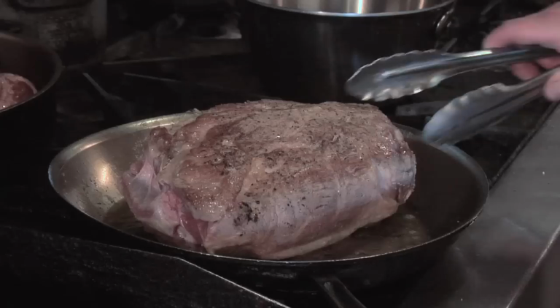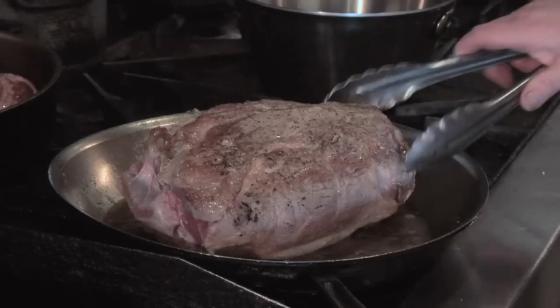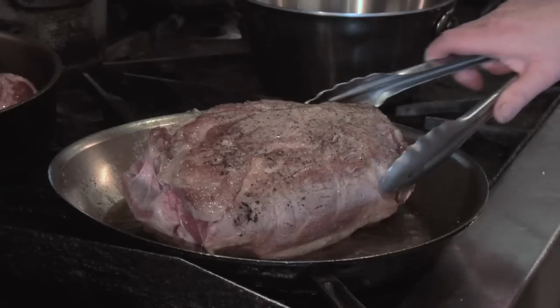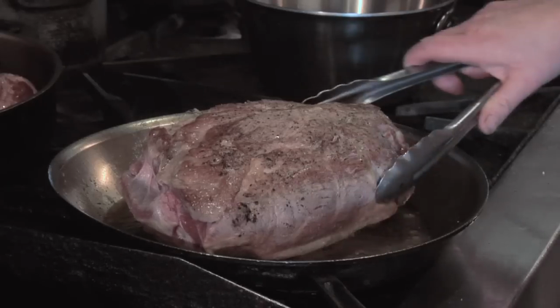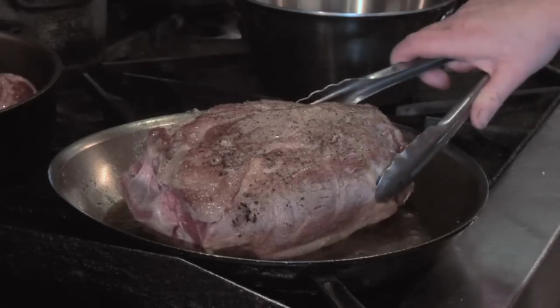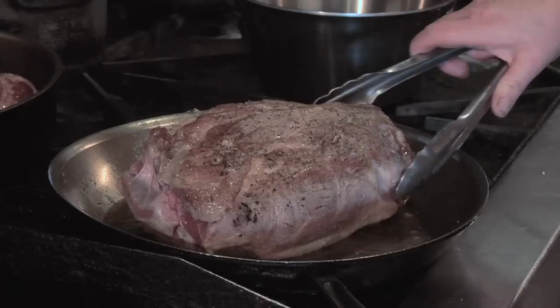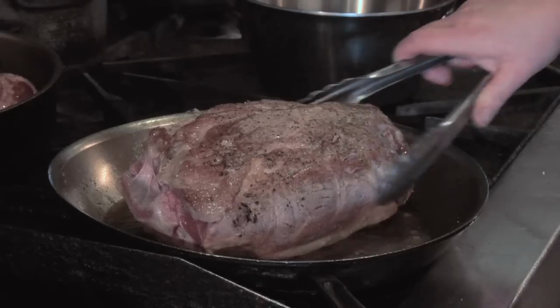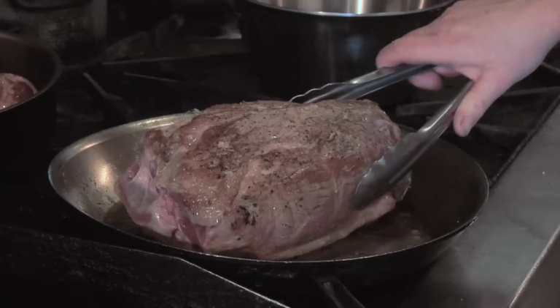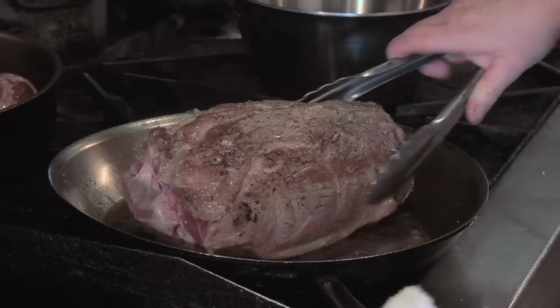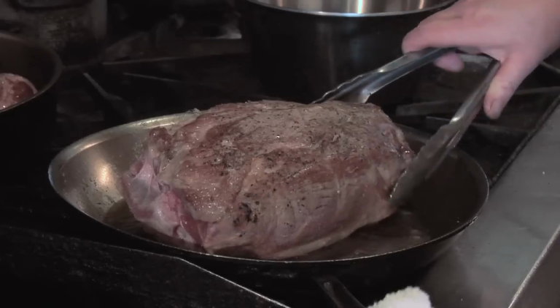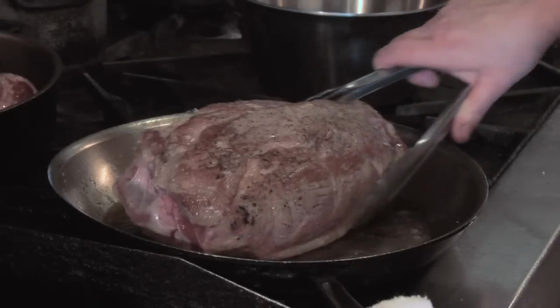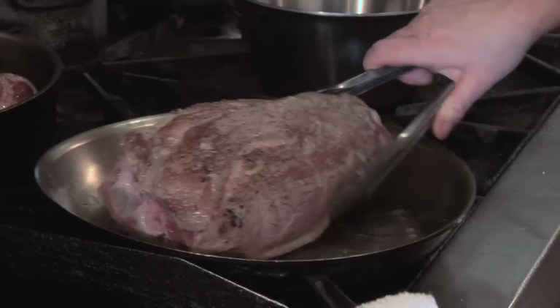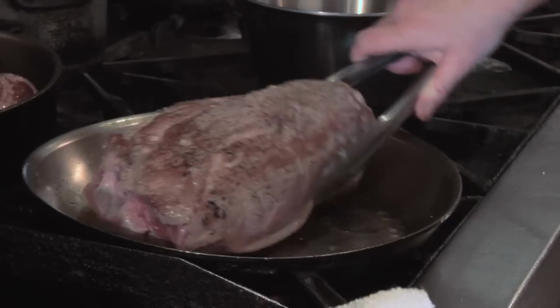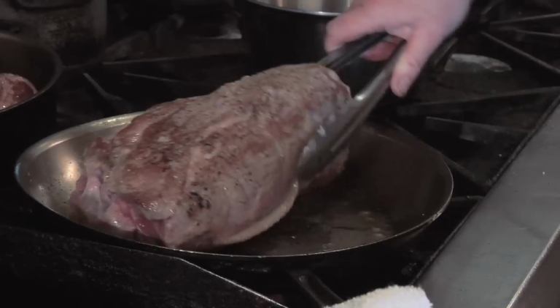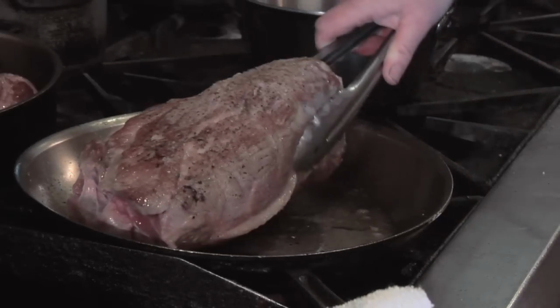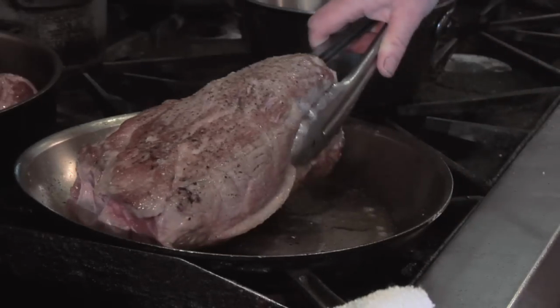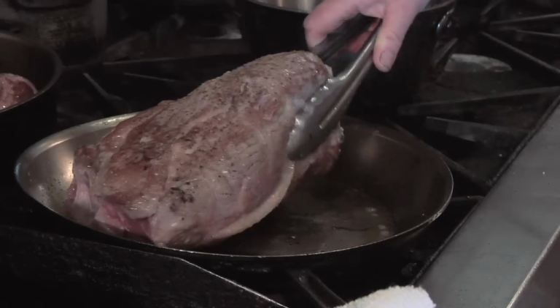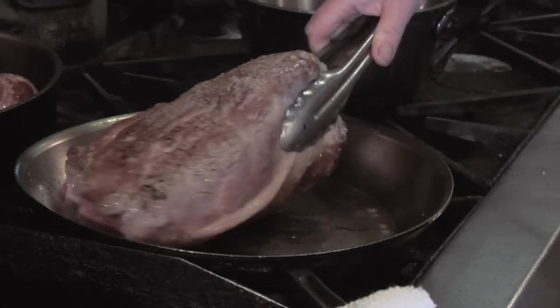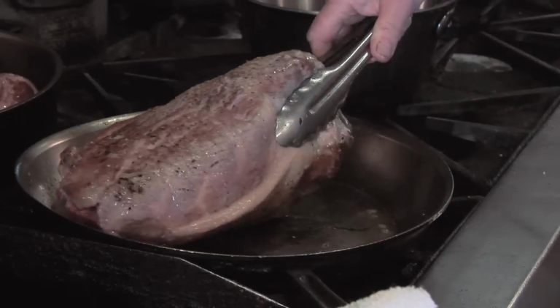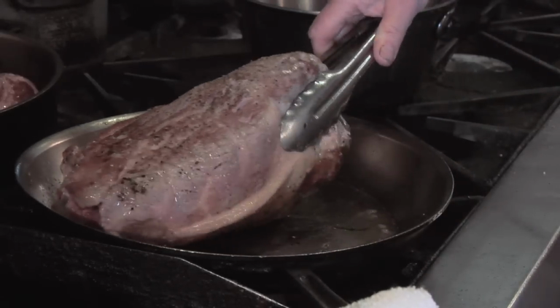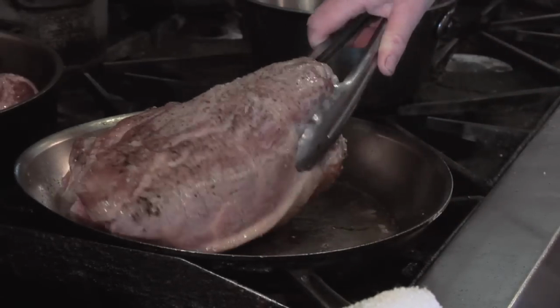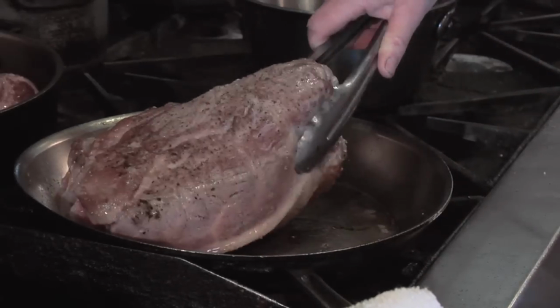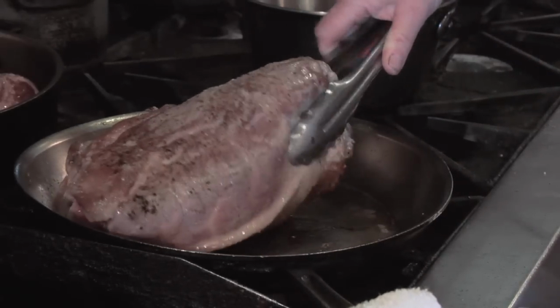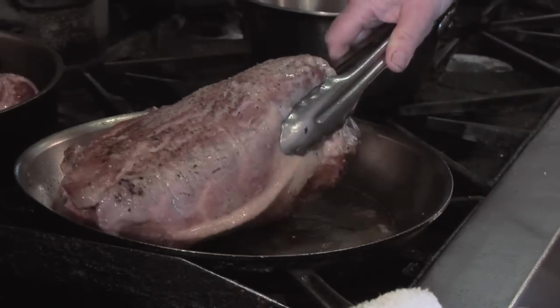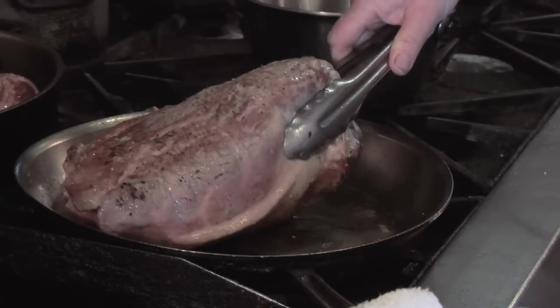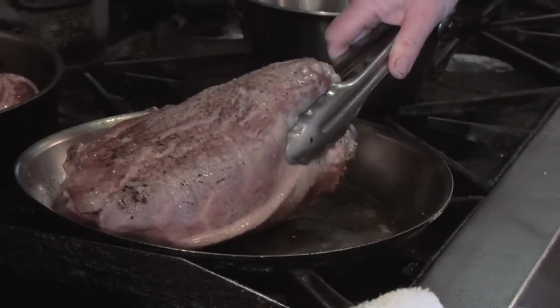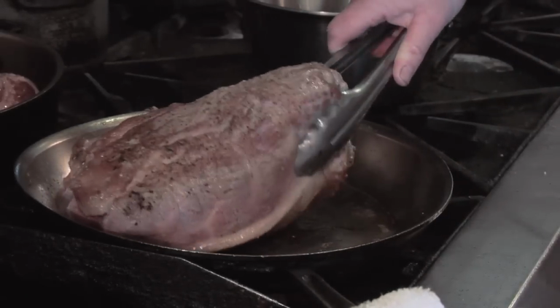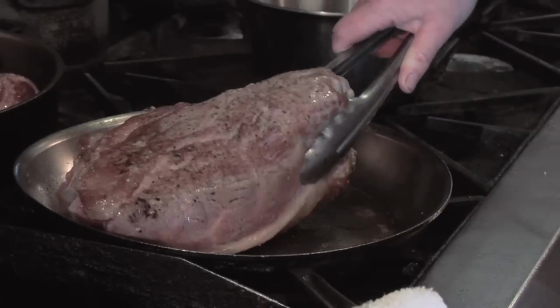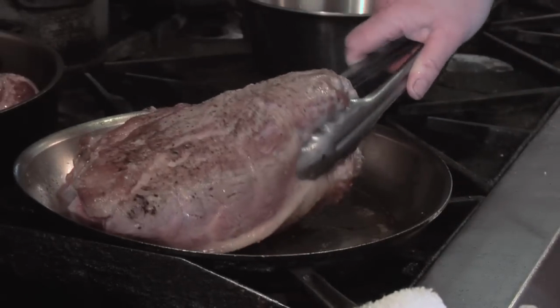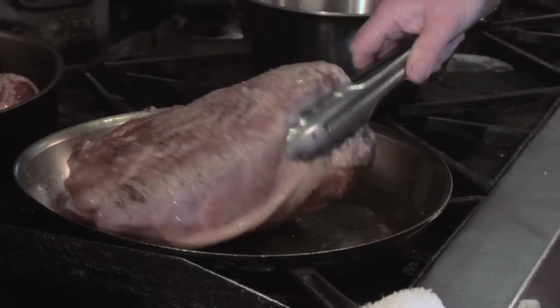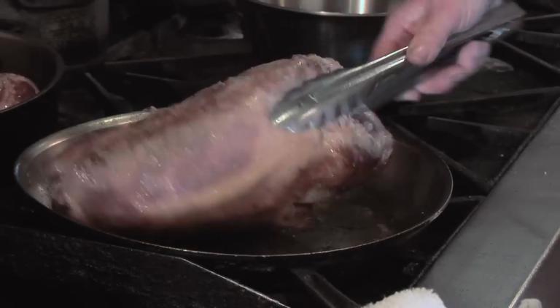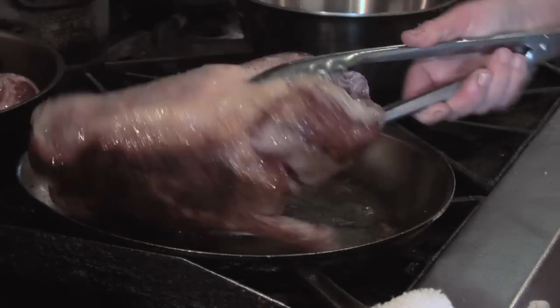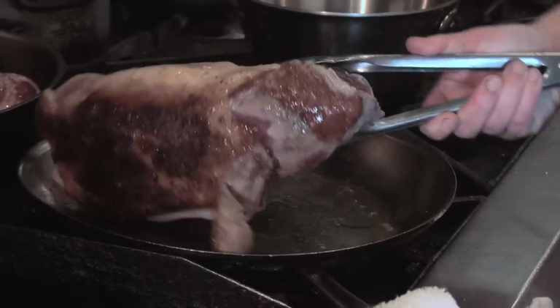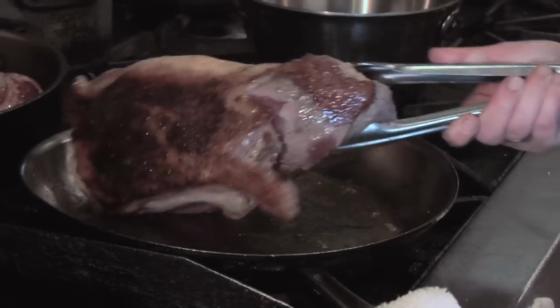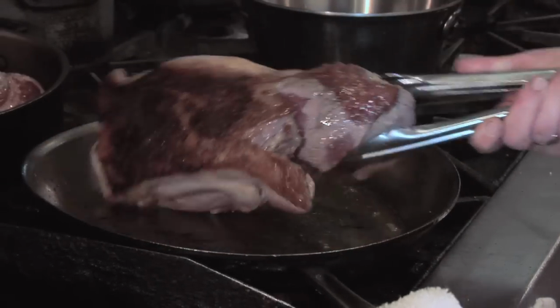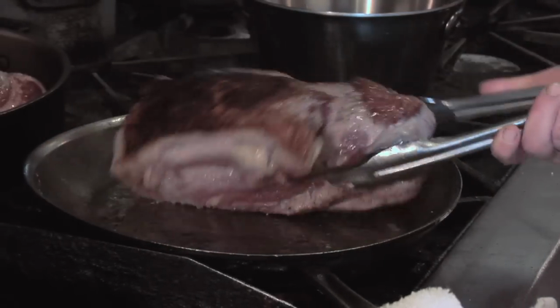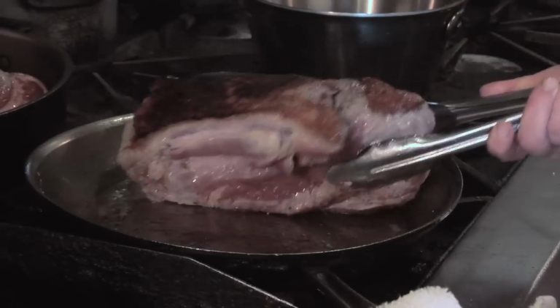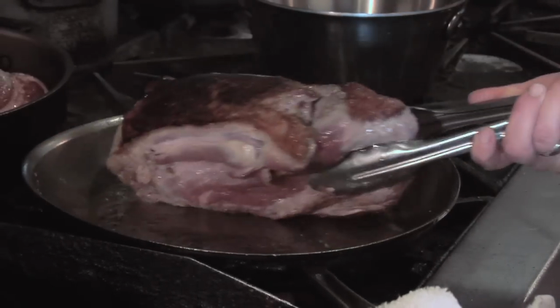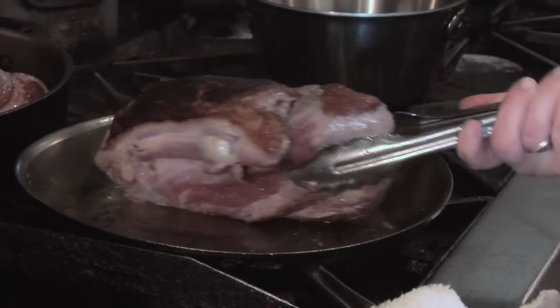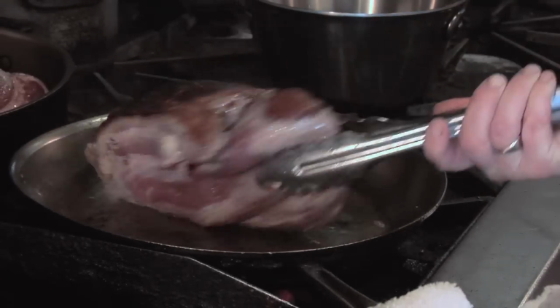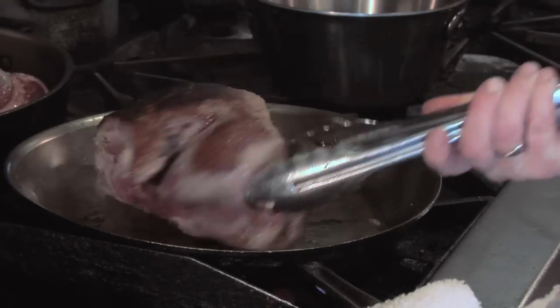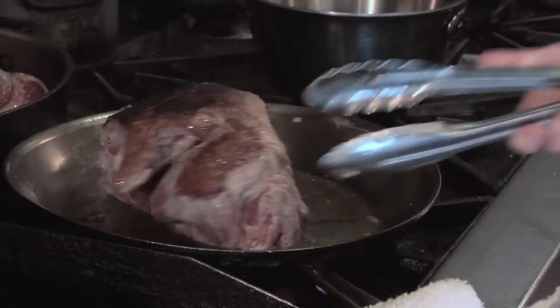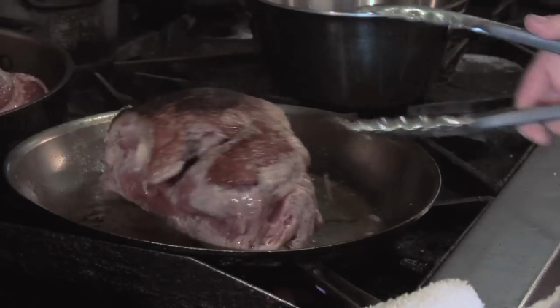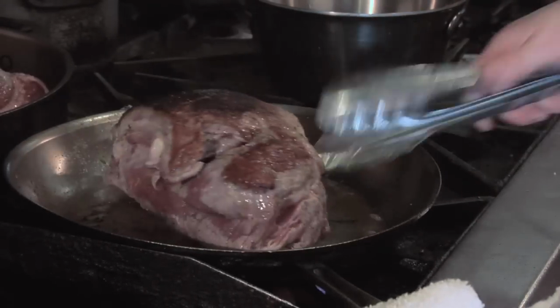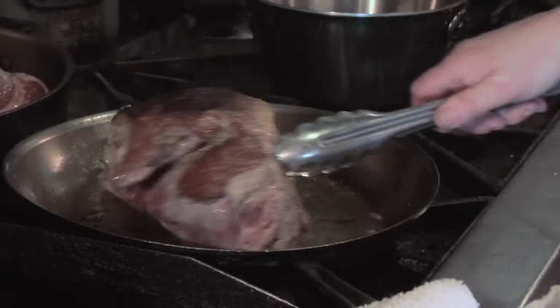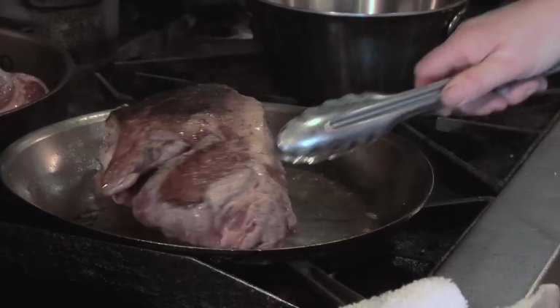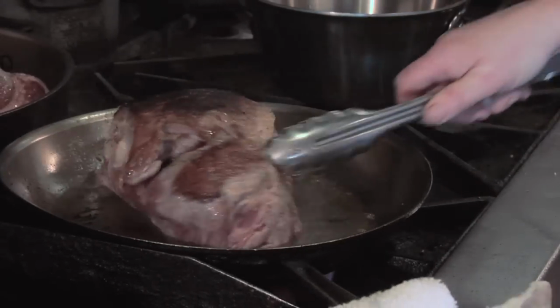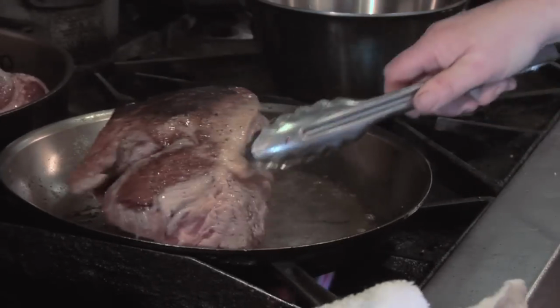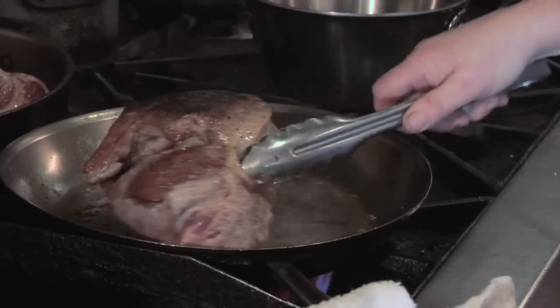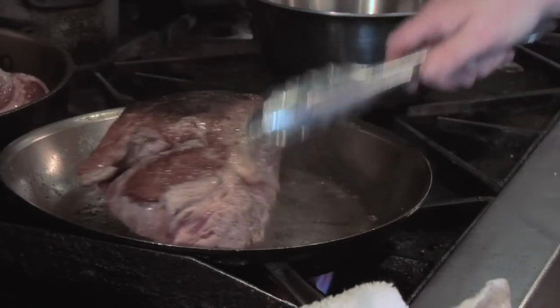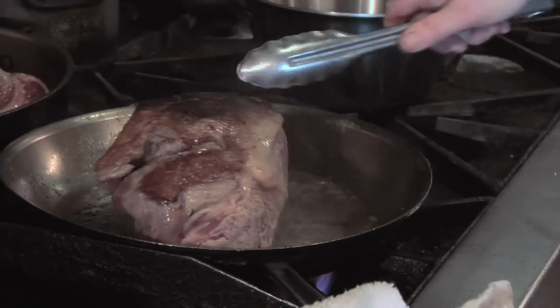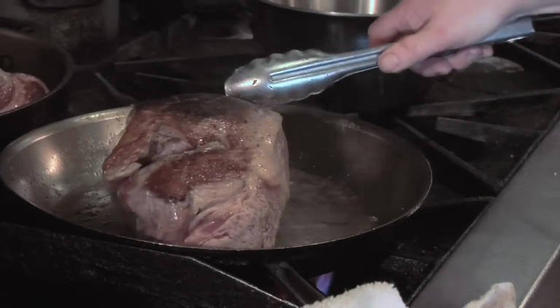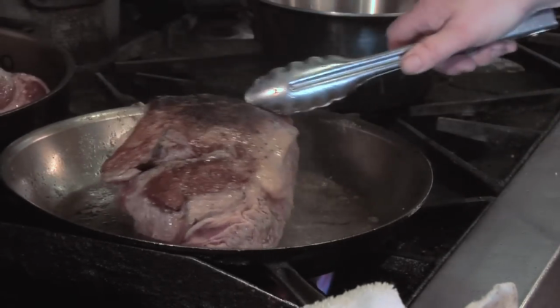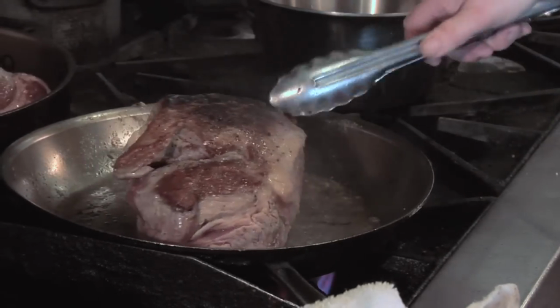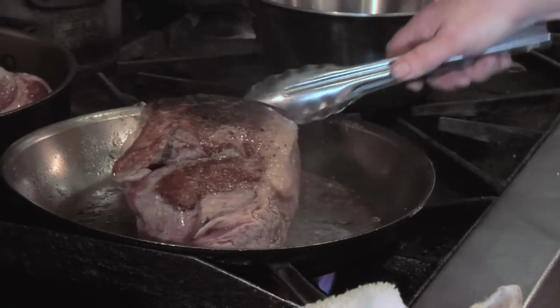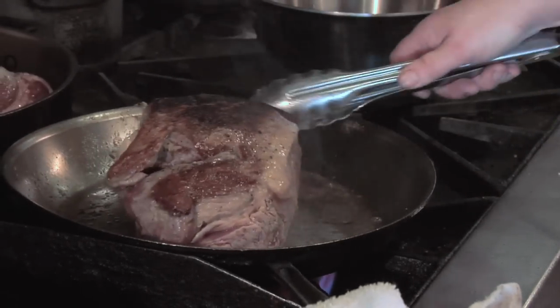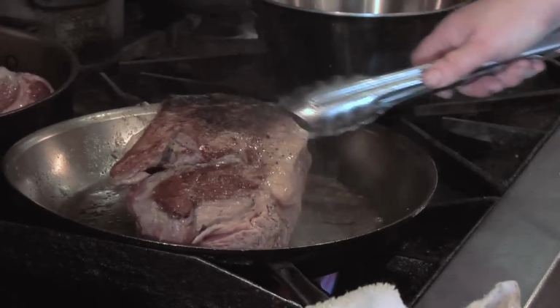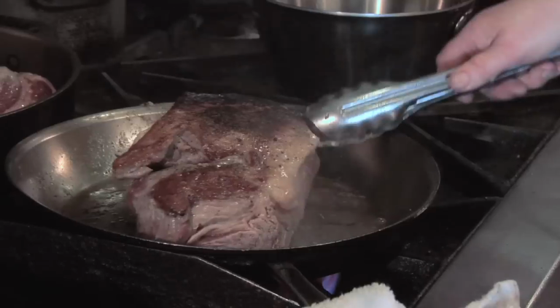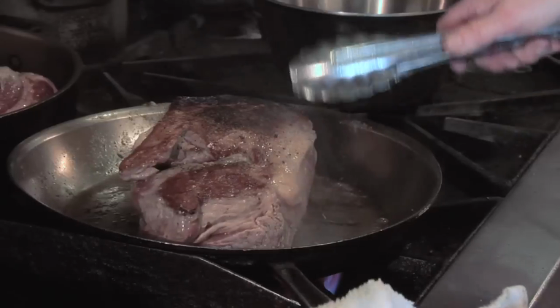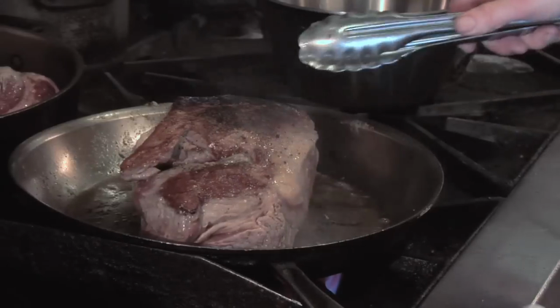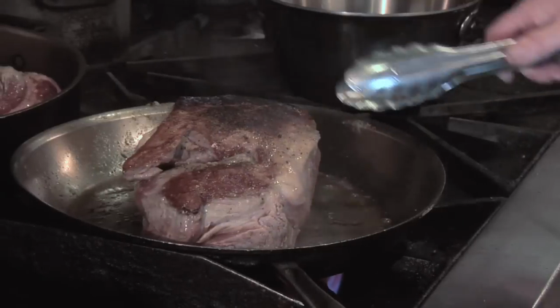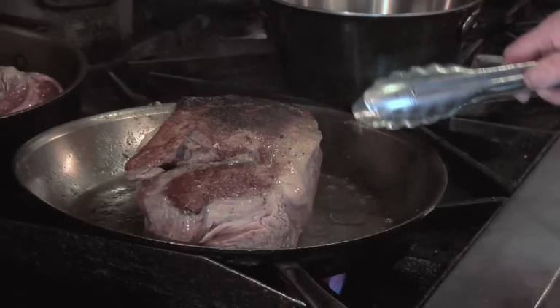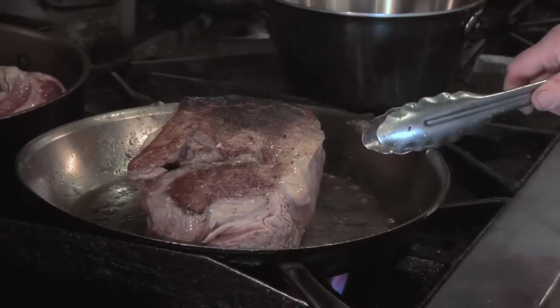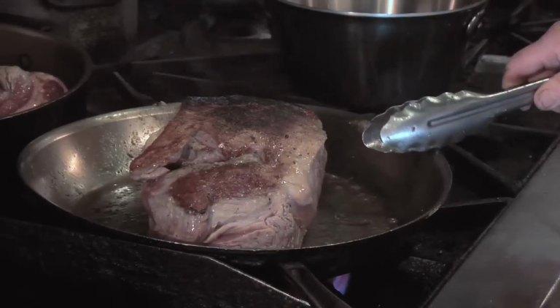For the root beer pulled pork, we're going to keep searing both sides. So I'm flipping it over.